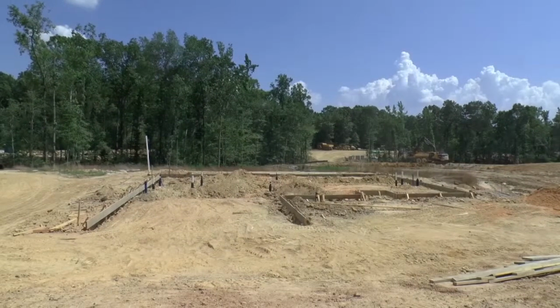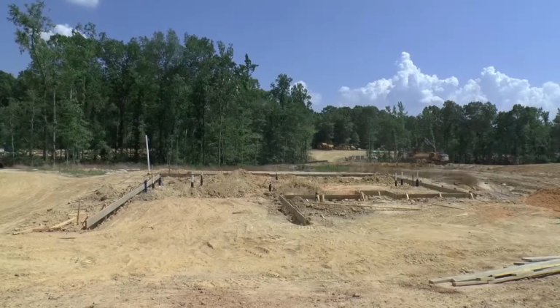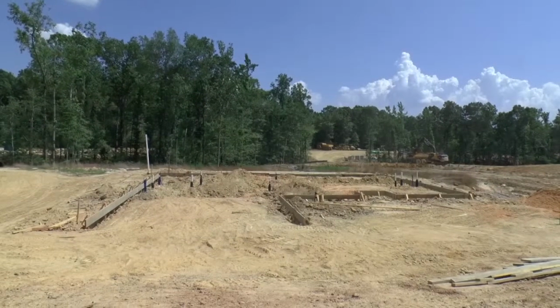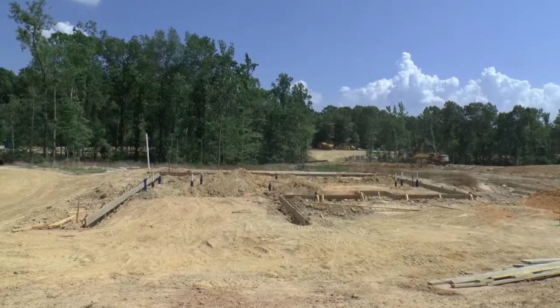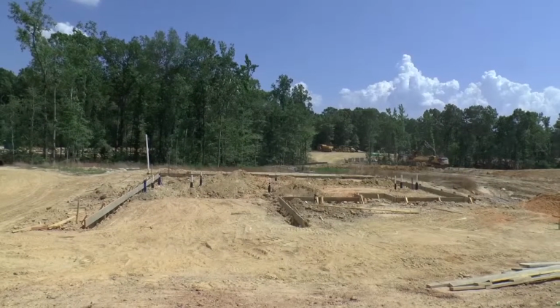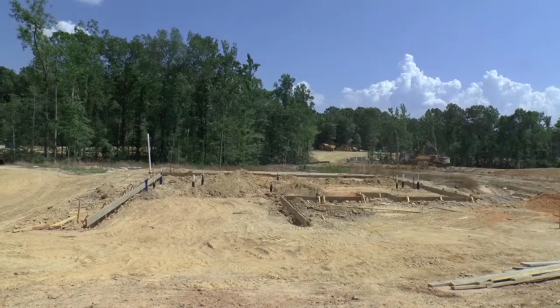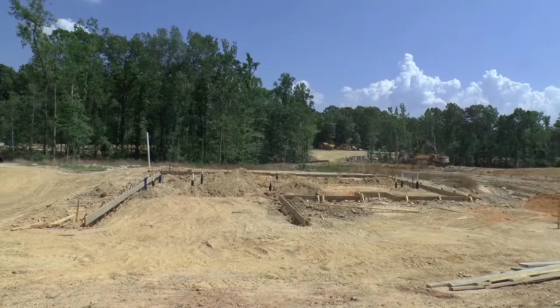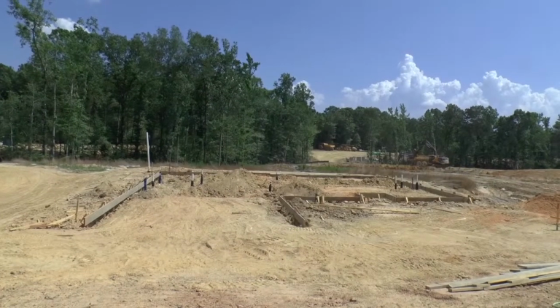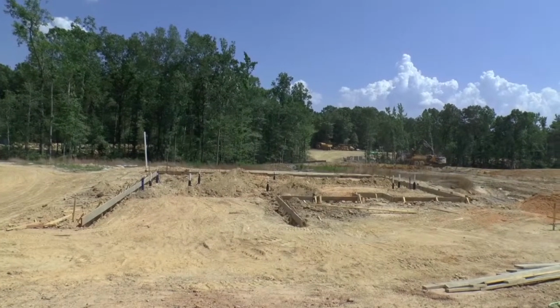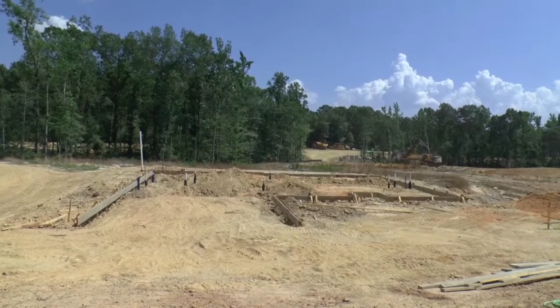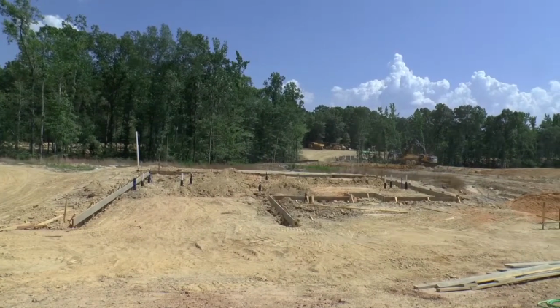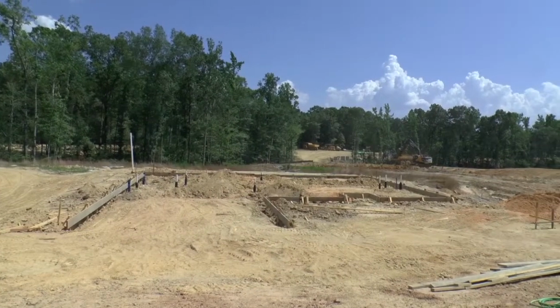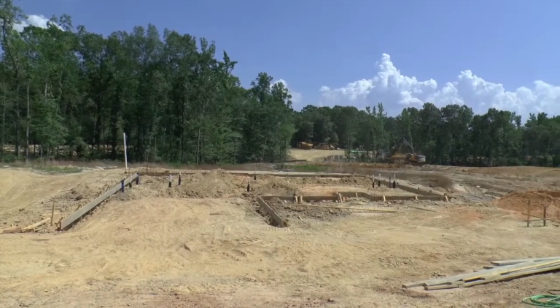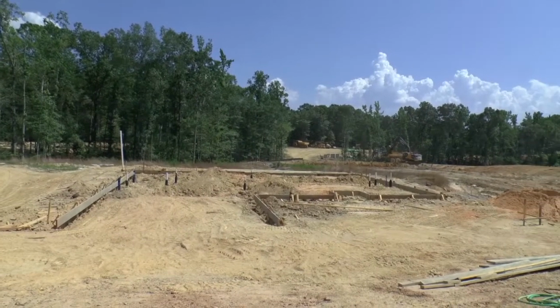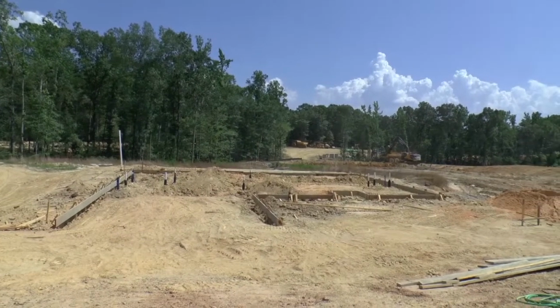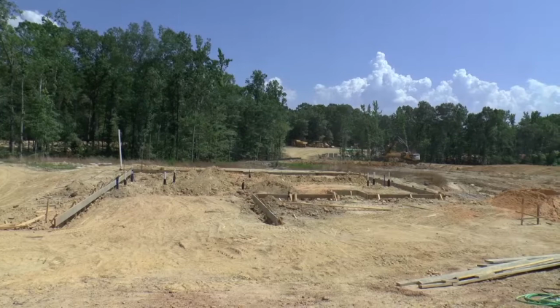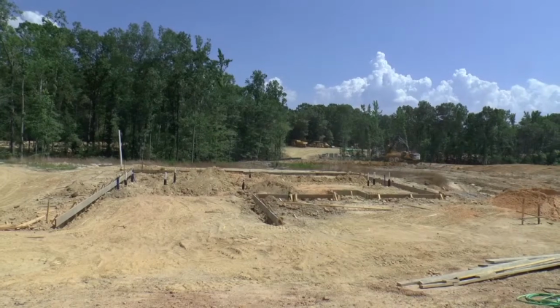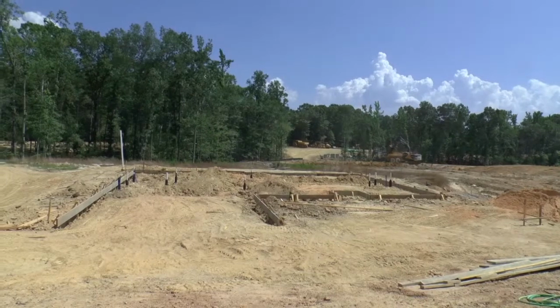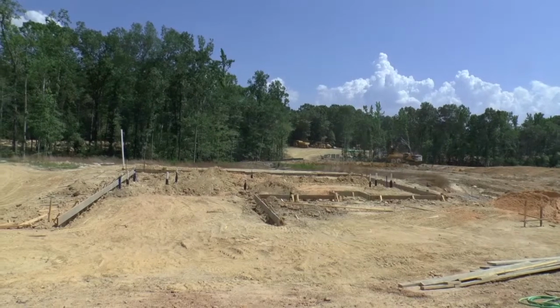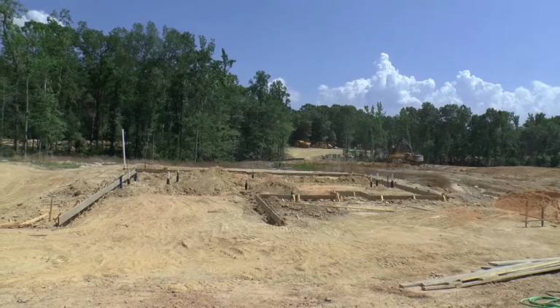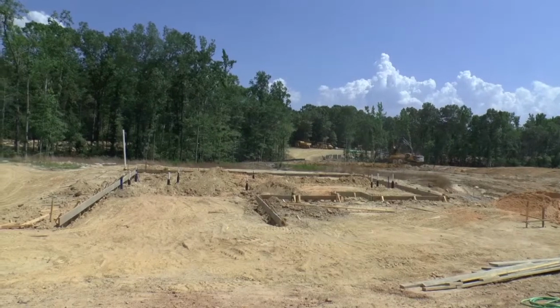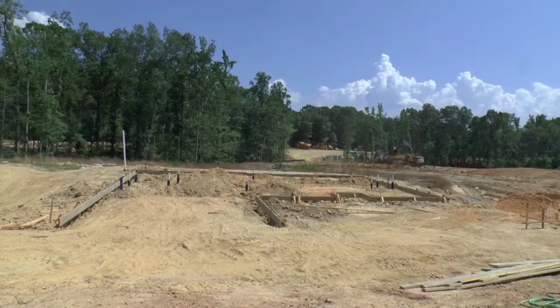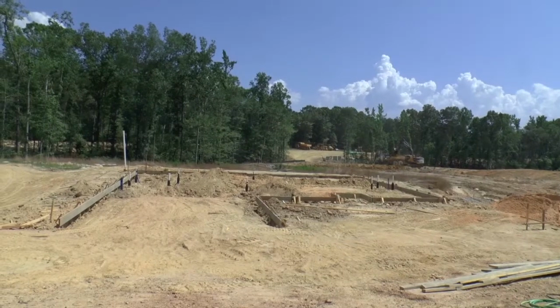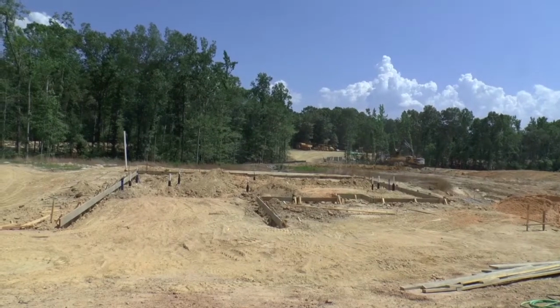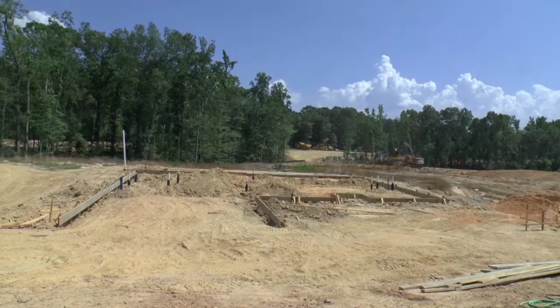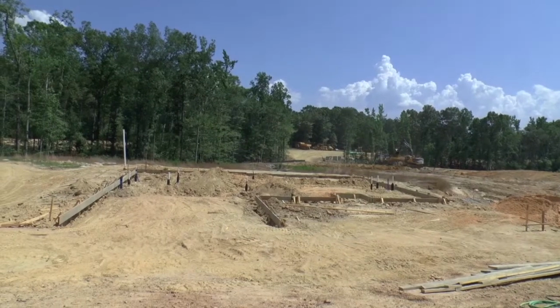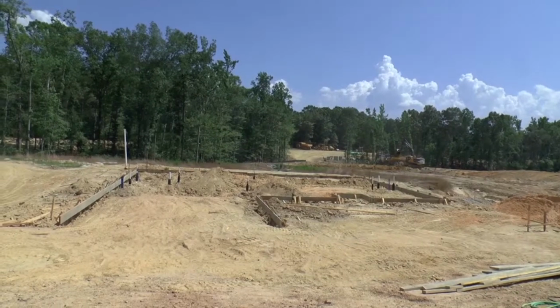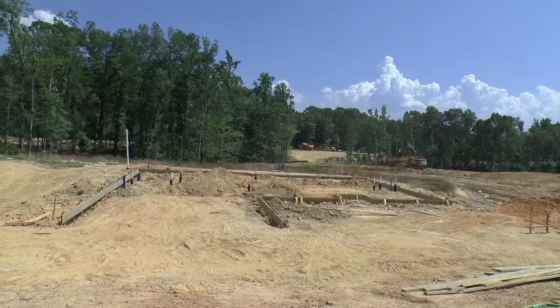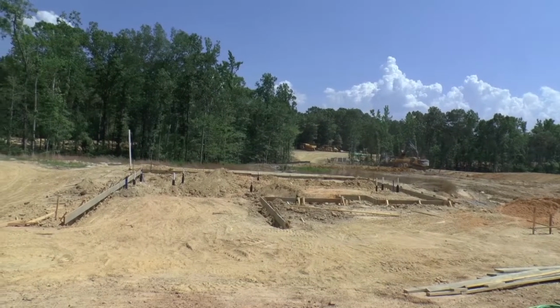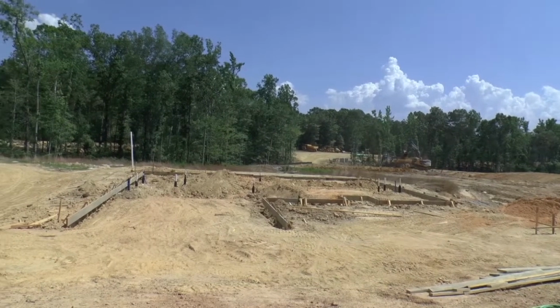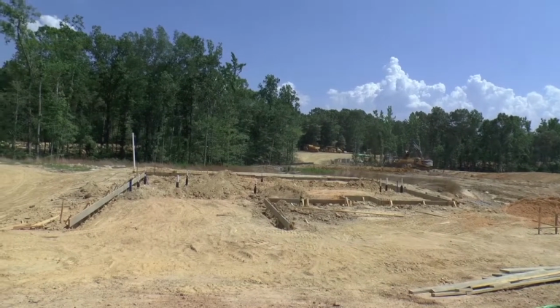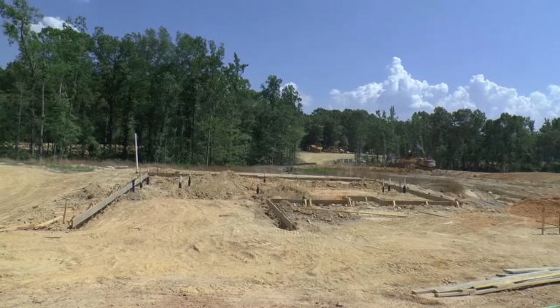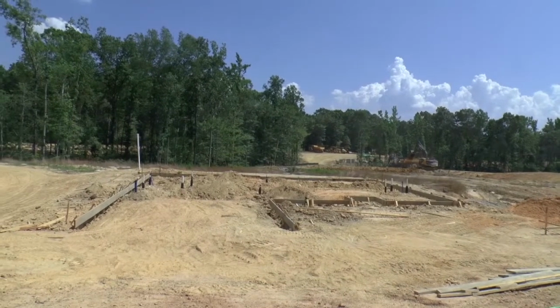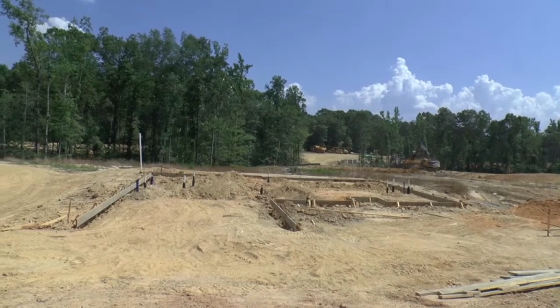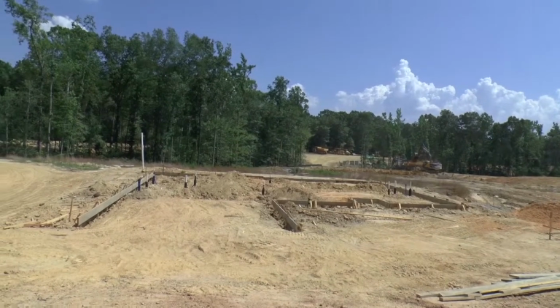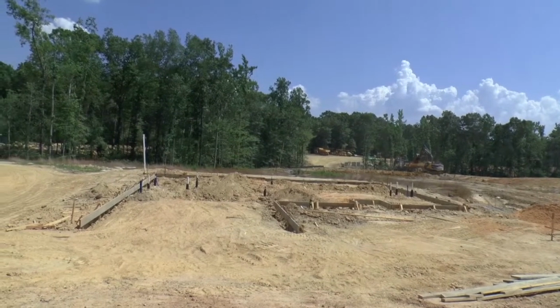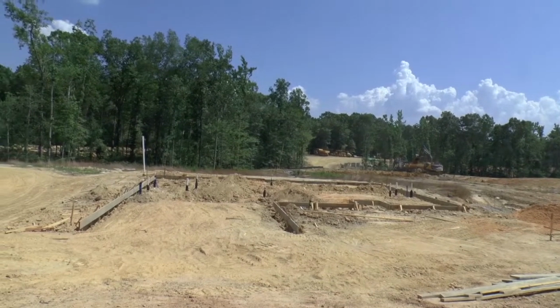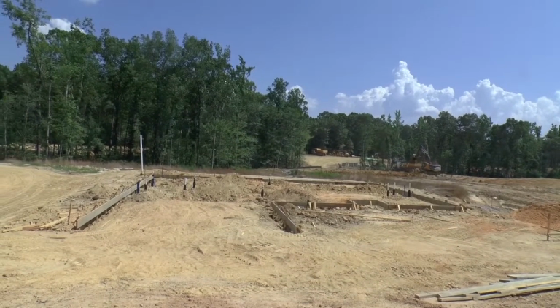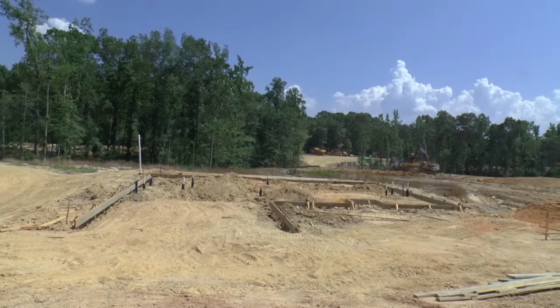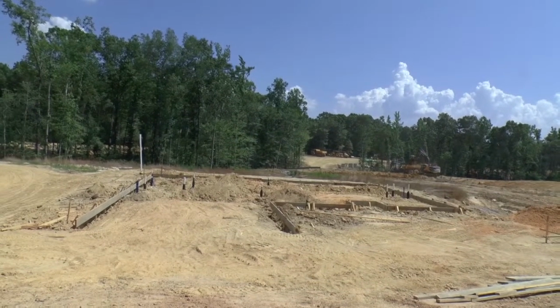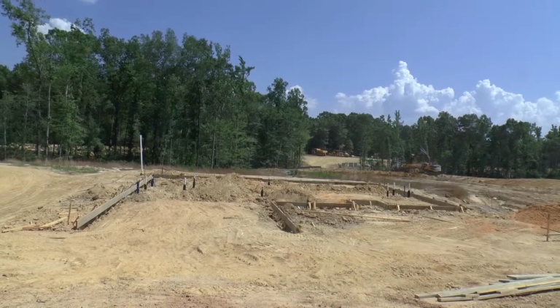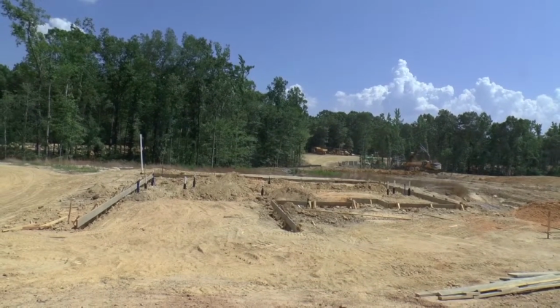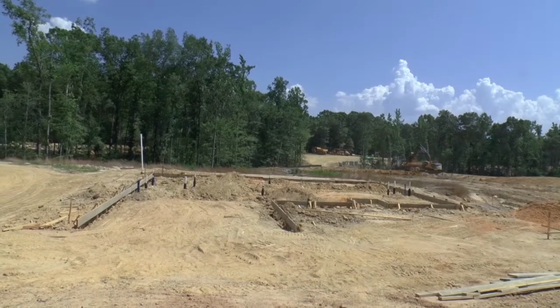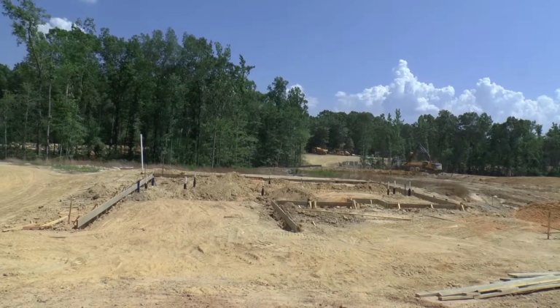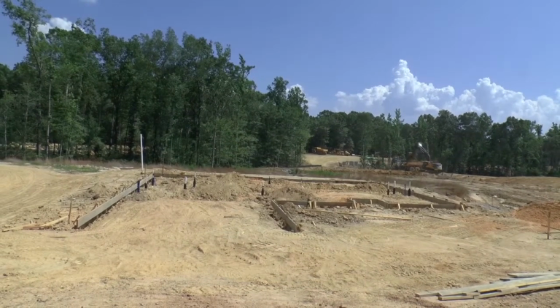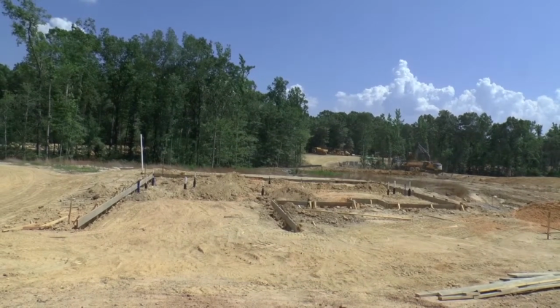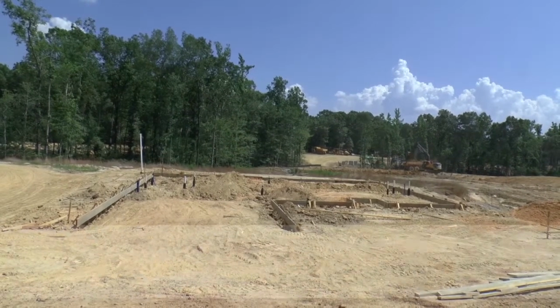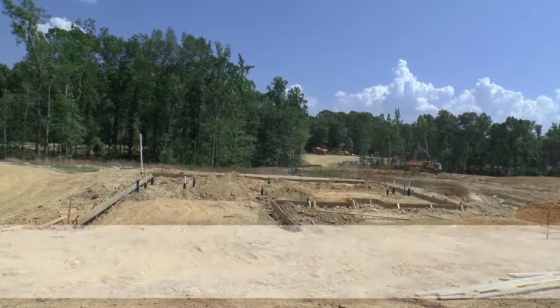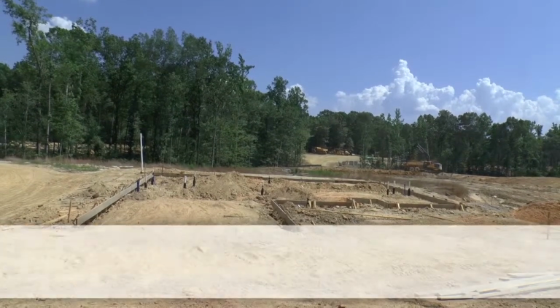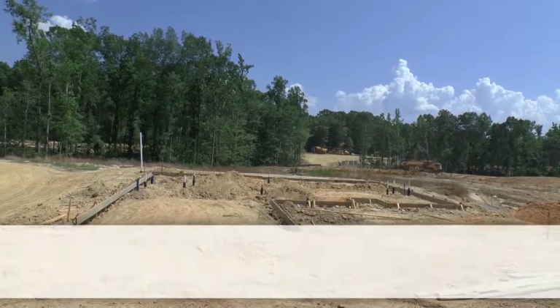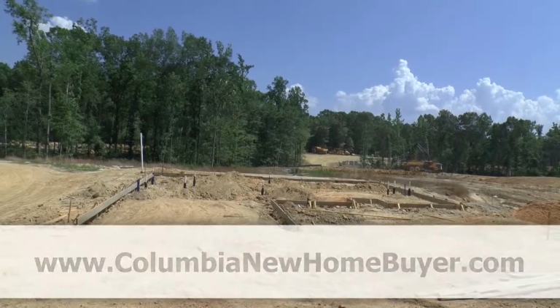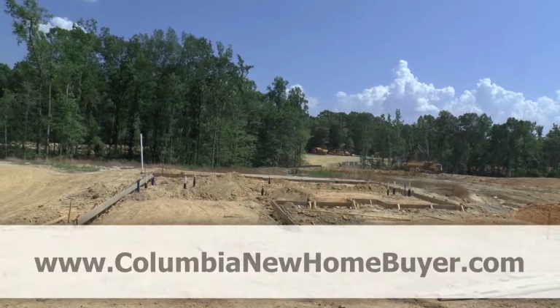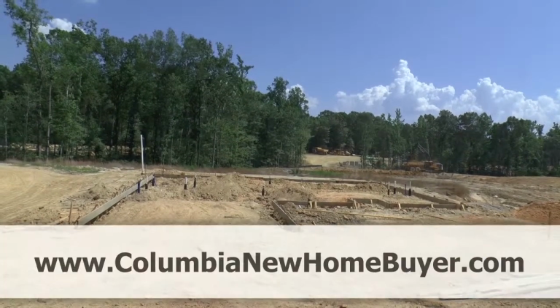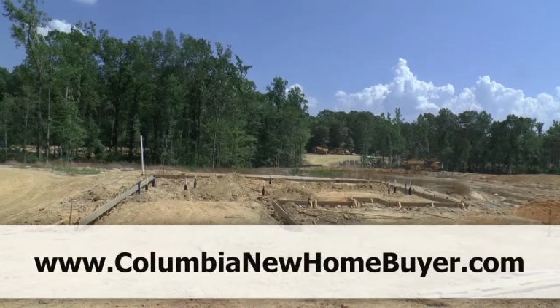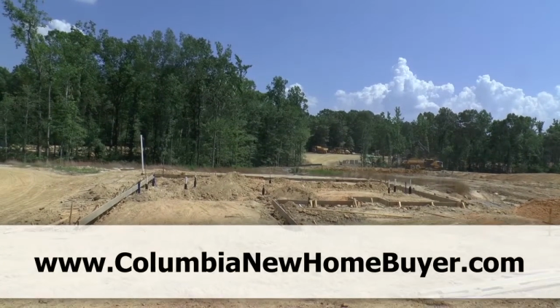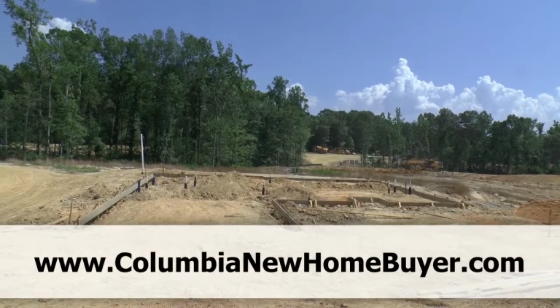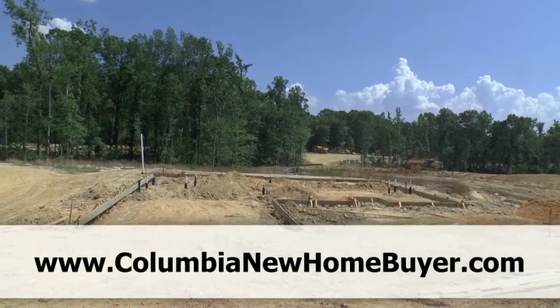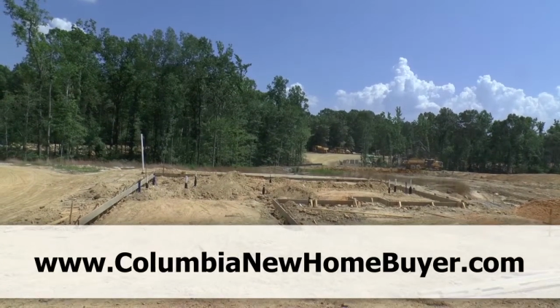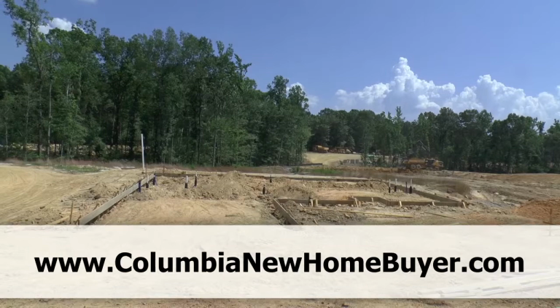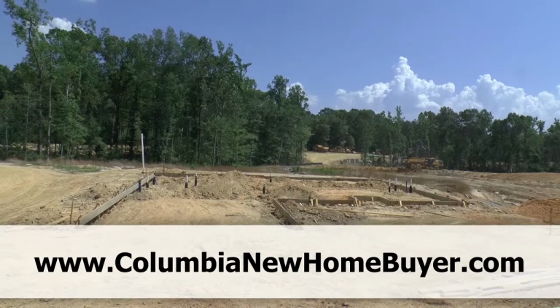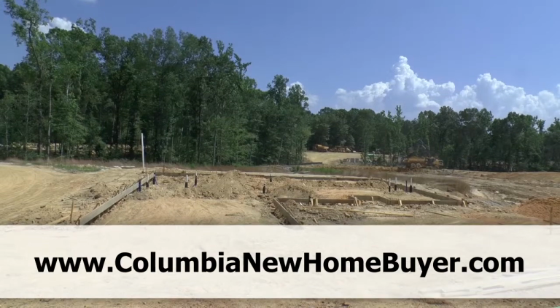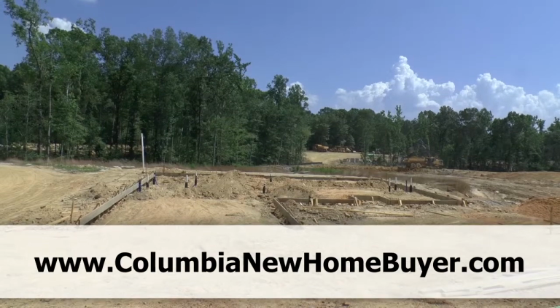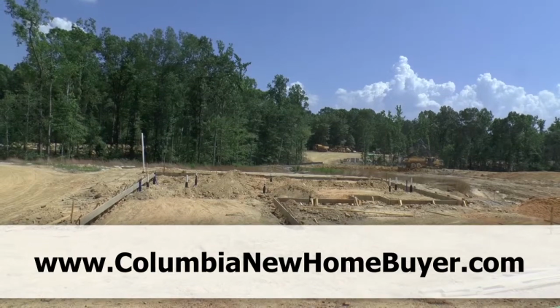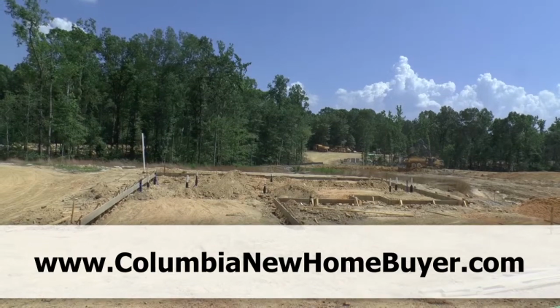Hey, this is Adrian LaFosse with the Columbia New Home Buyer Service. You can find us online at ColumbiaNewHomeBuyer.com.